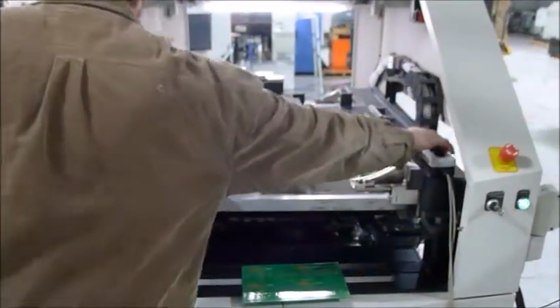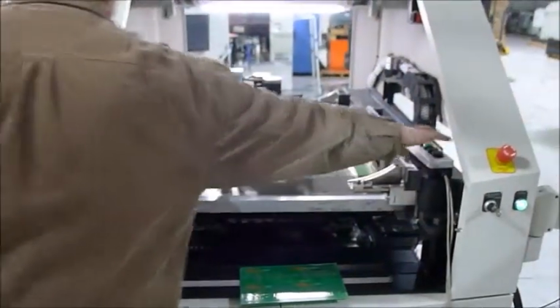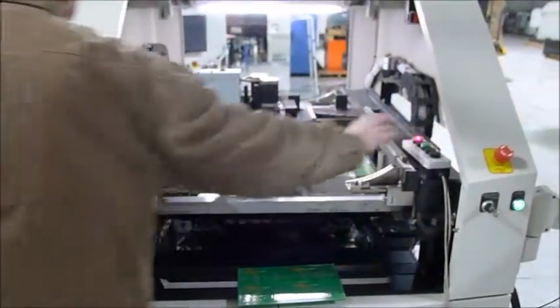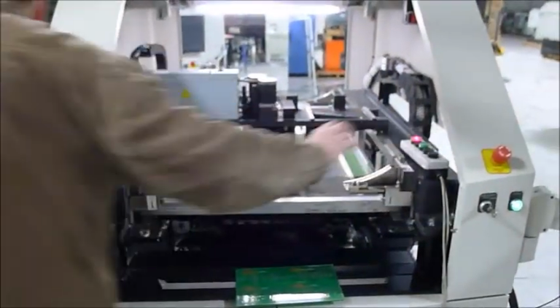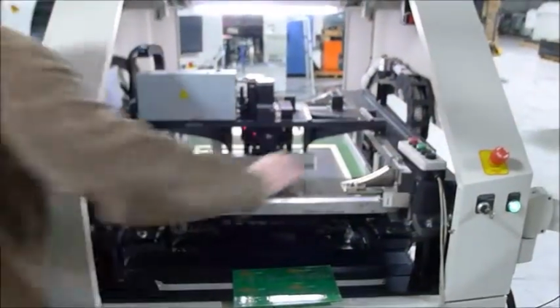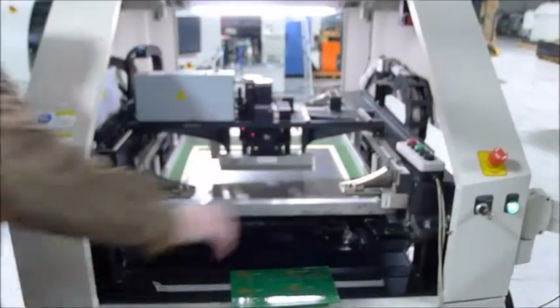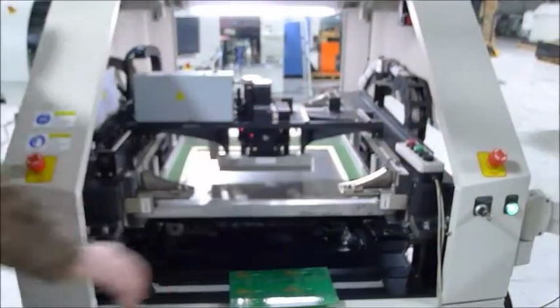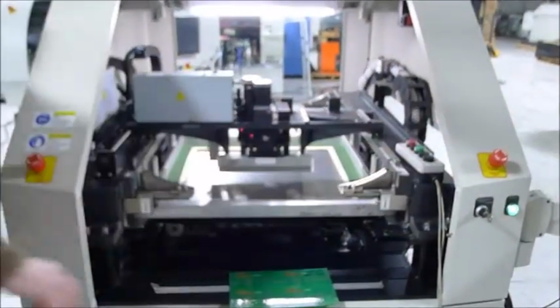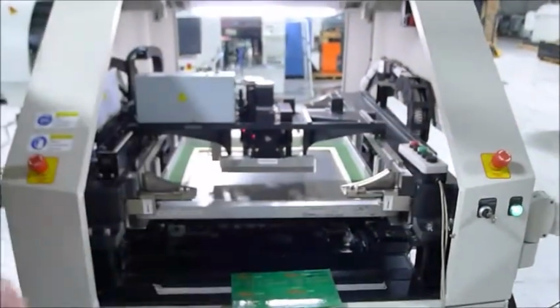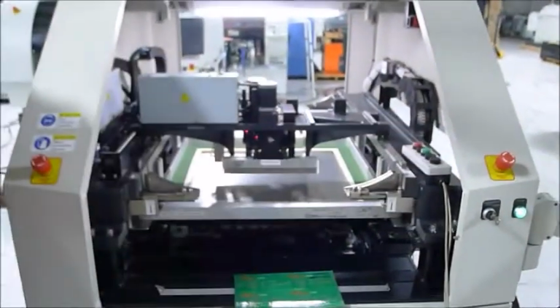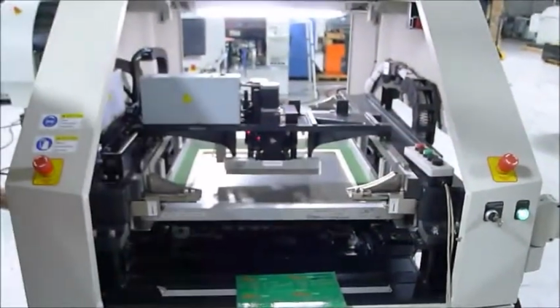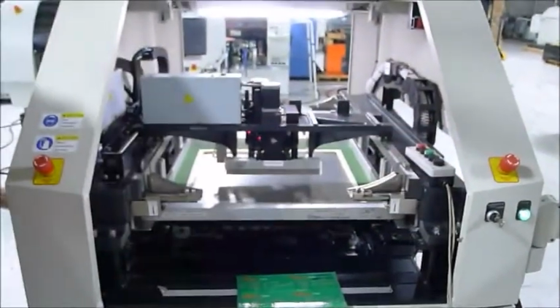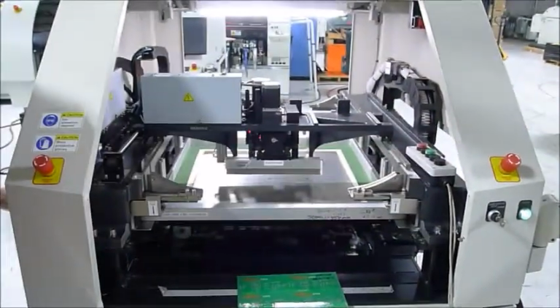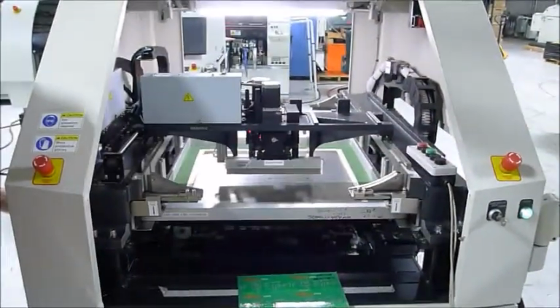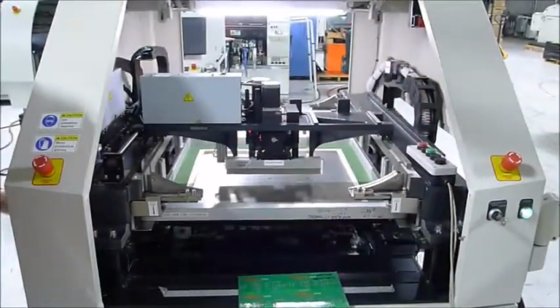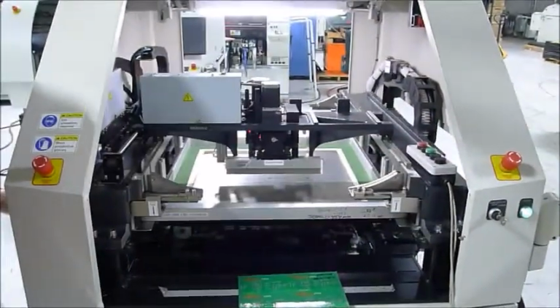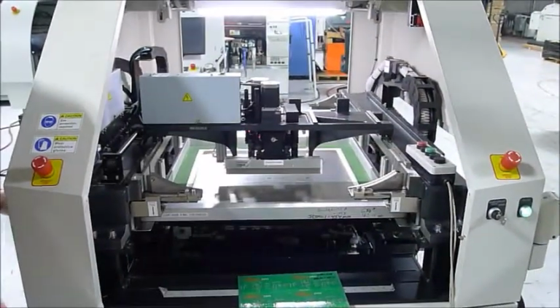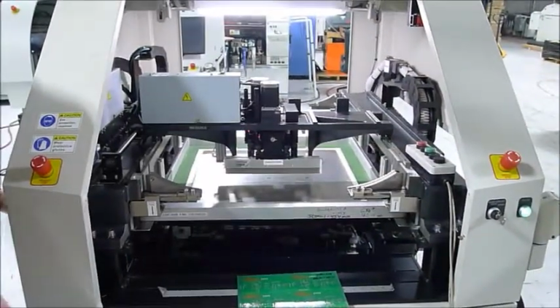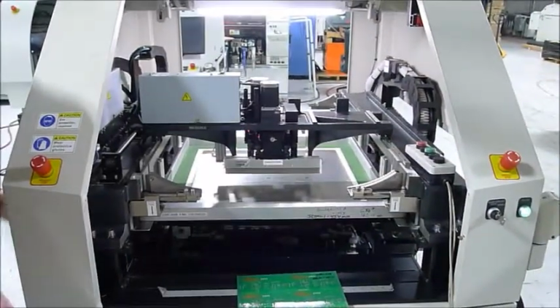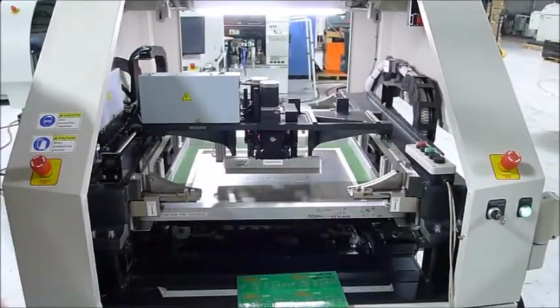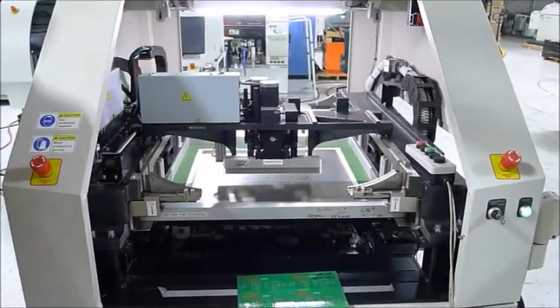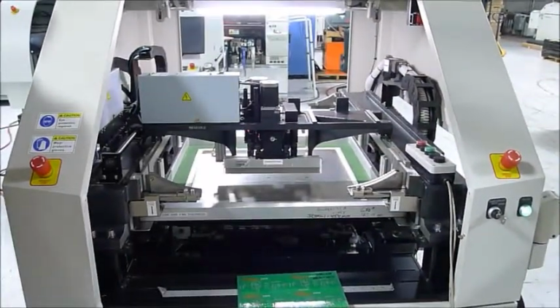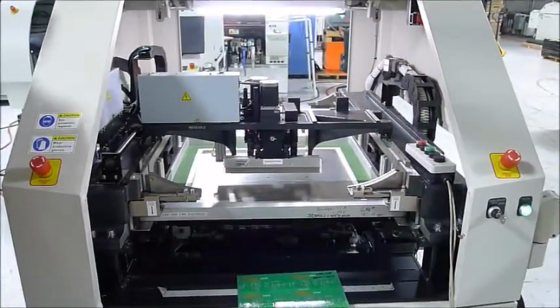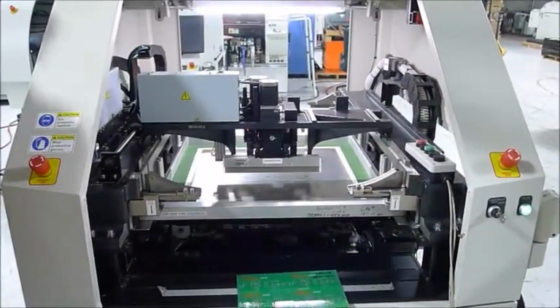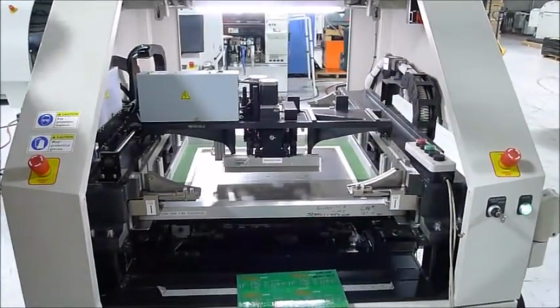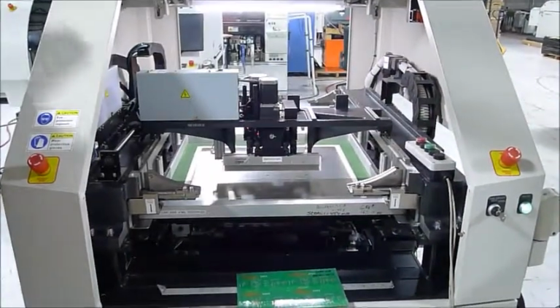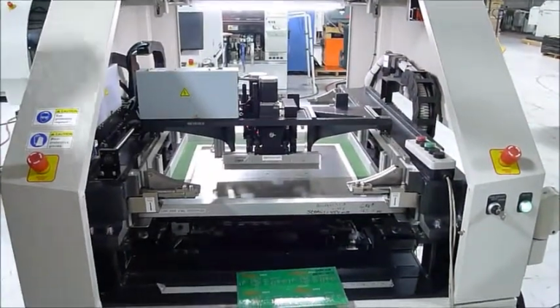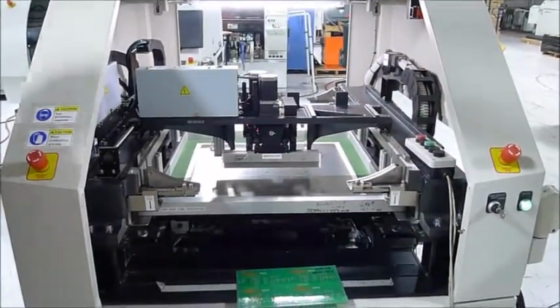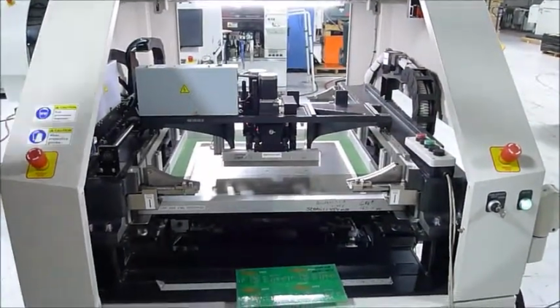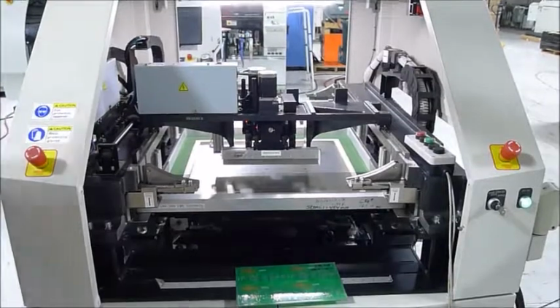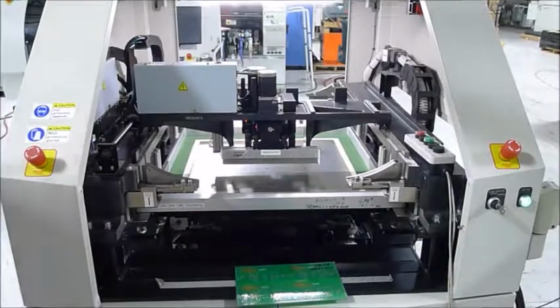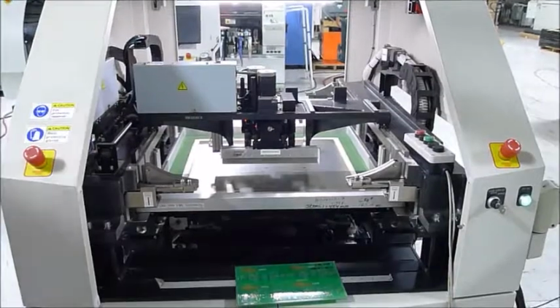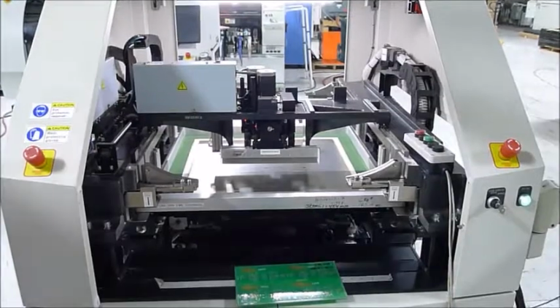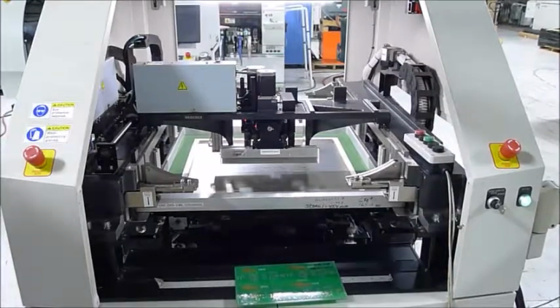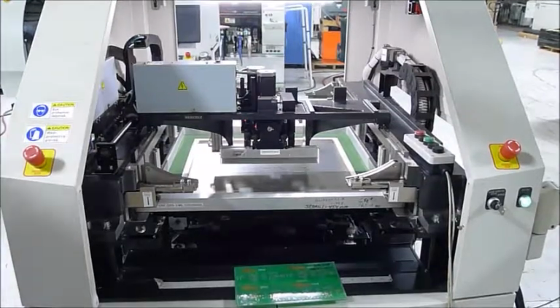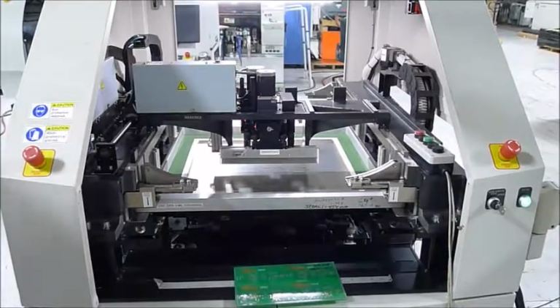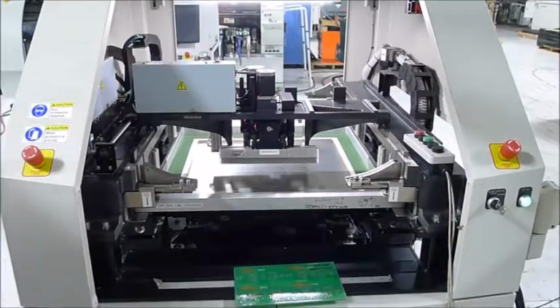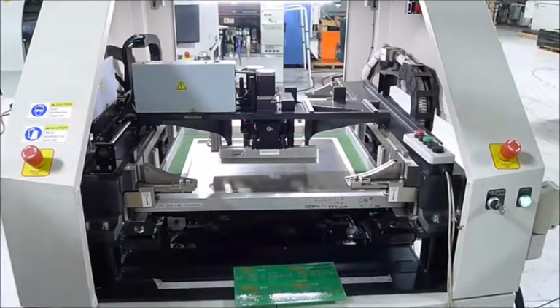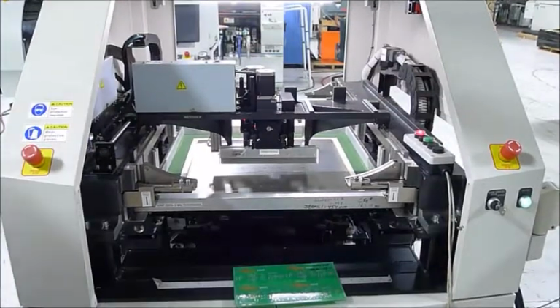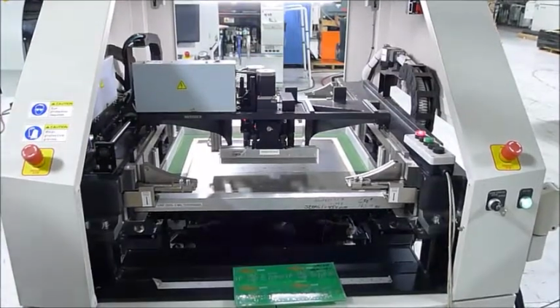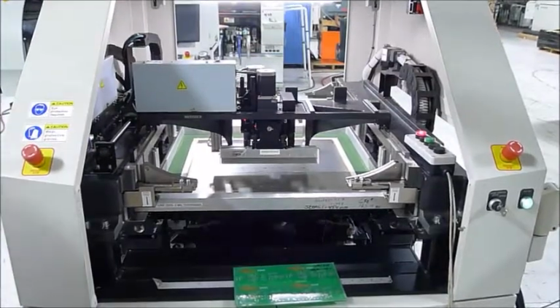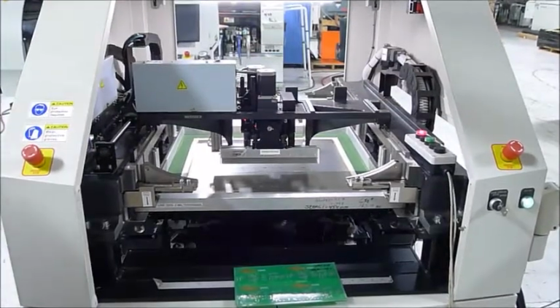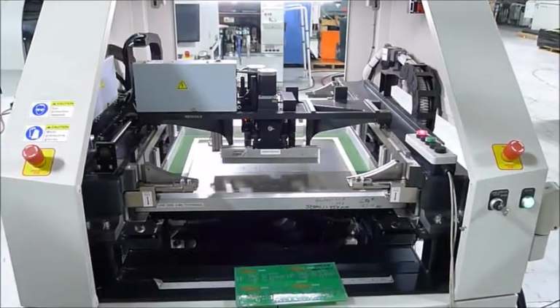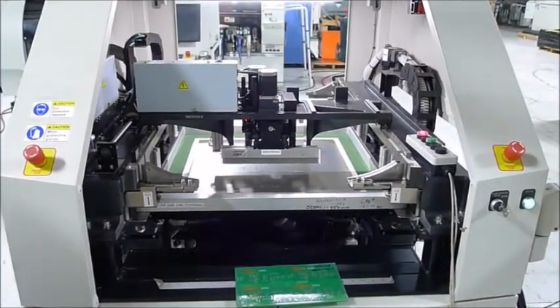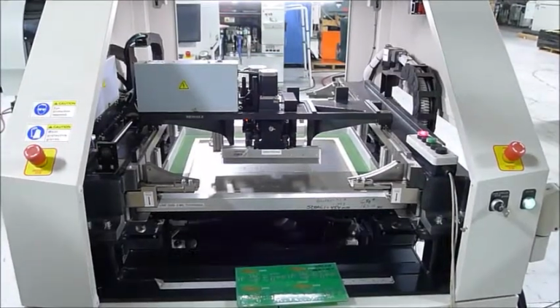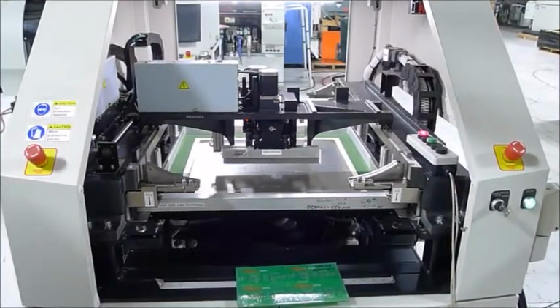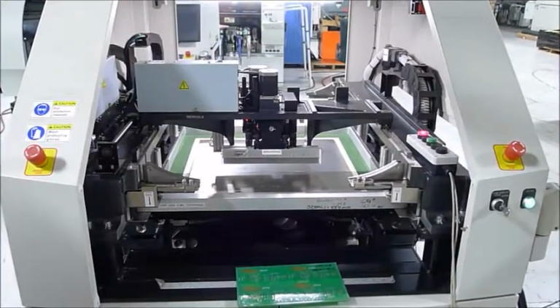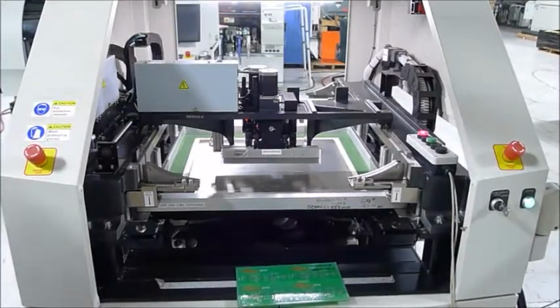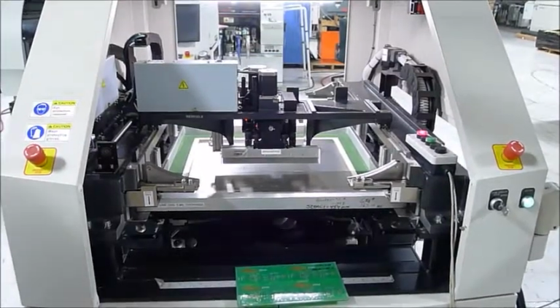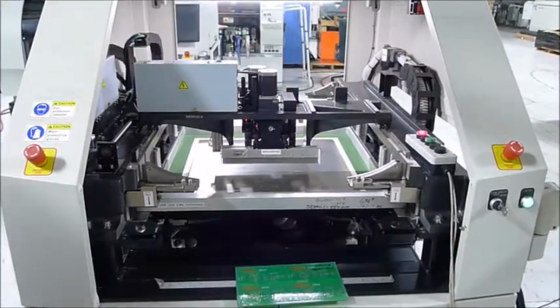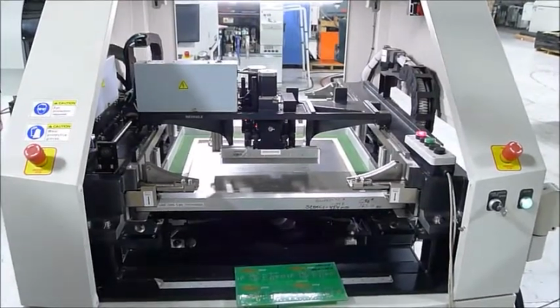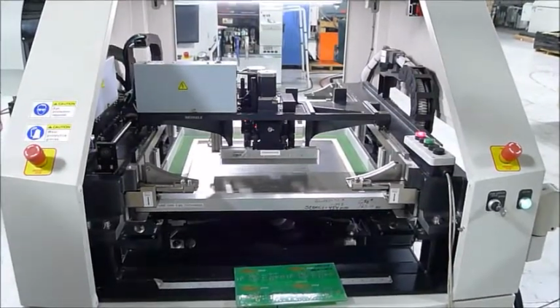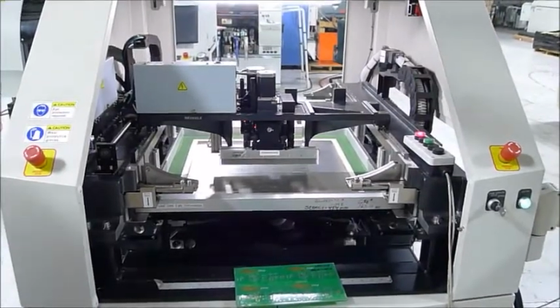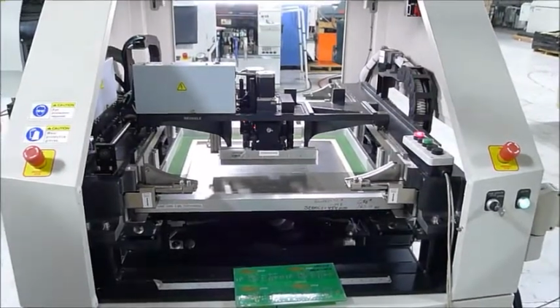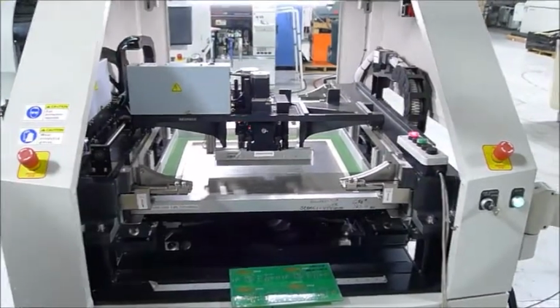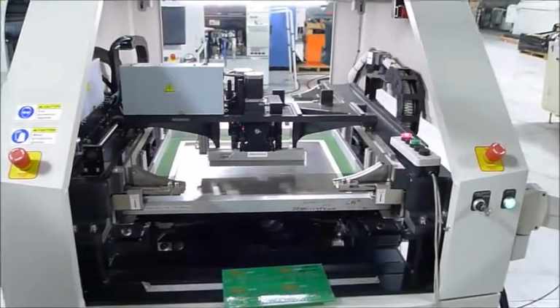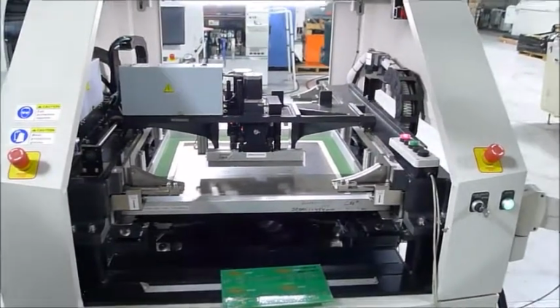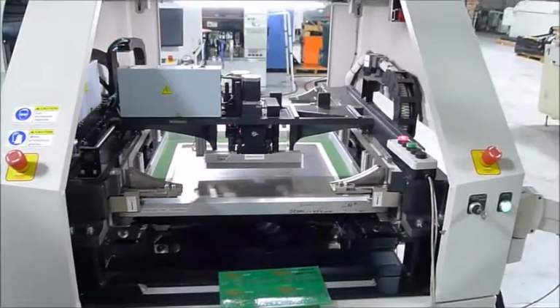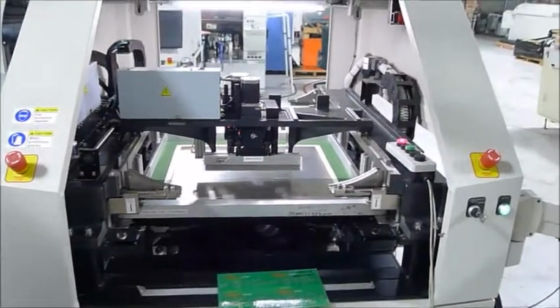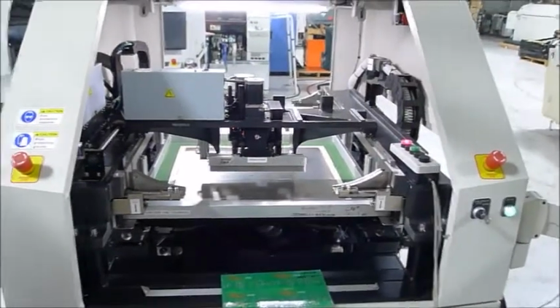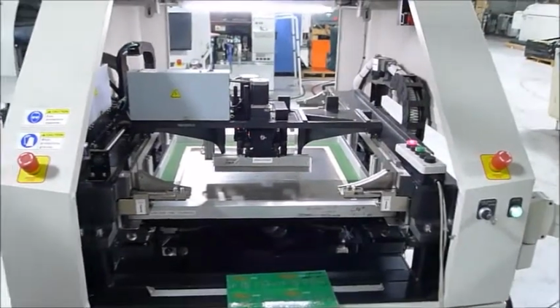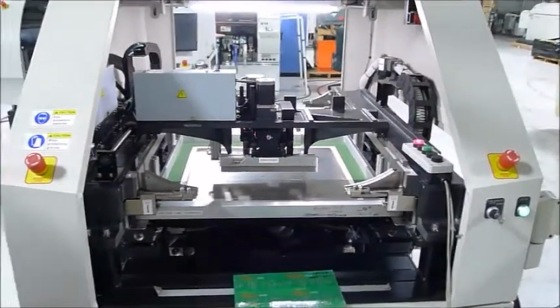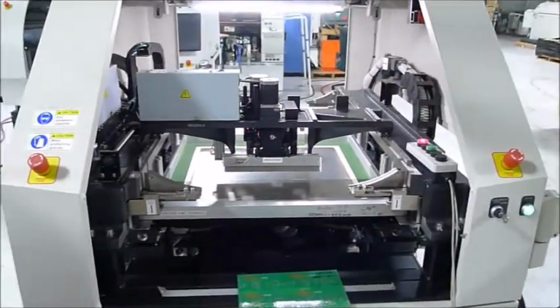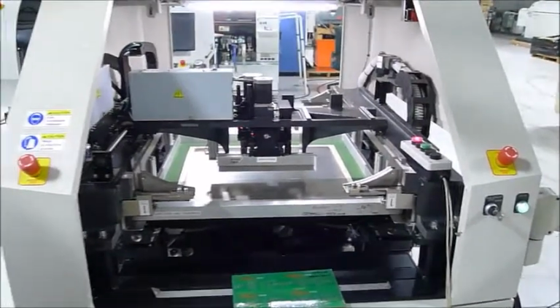That box he's pressing is our swing box, which simulates the machine being in-line, accepting and receiving stream signals.